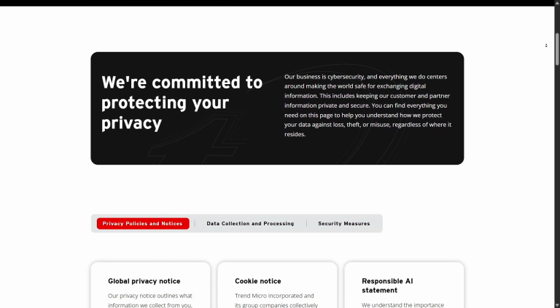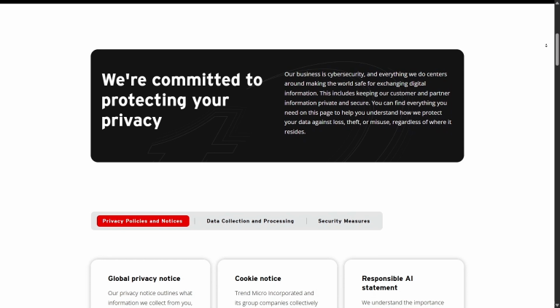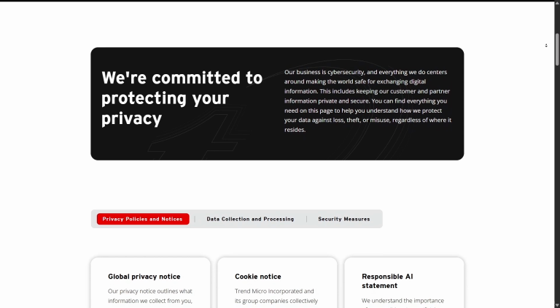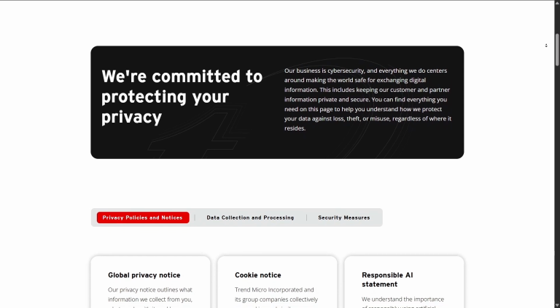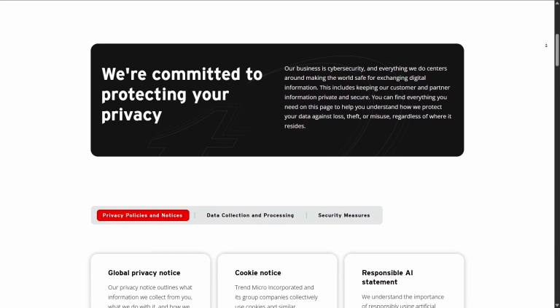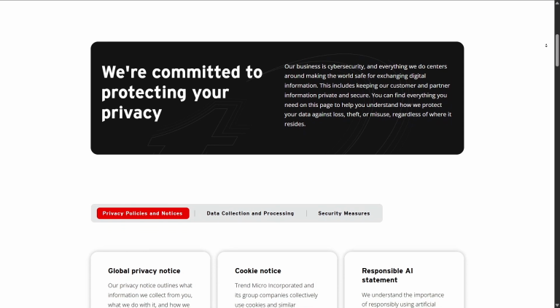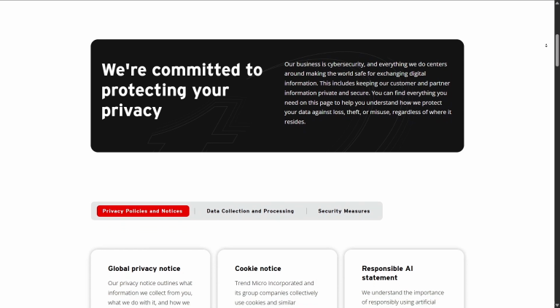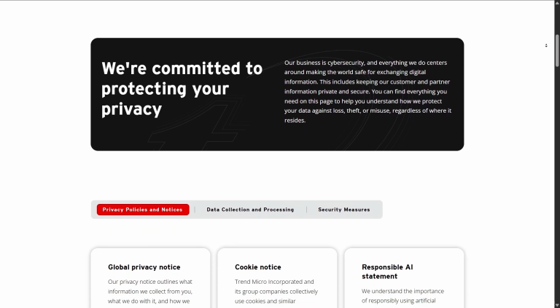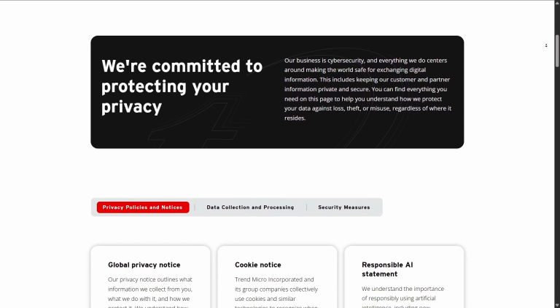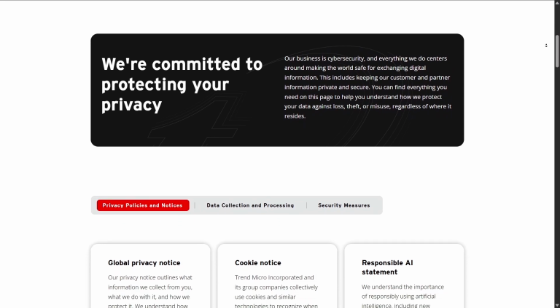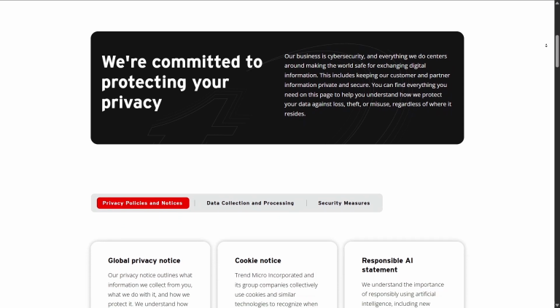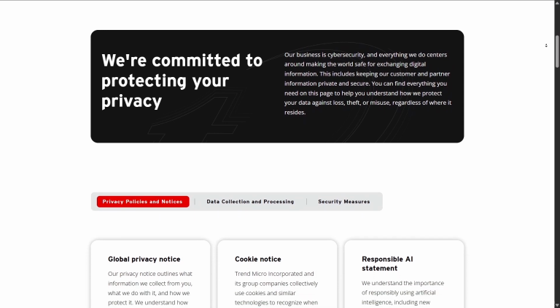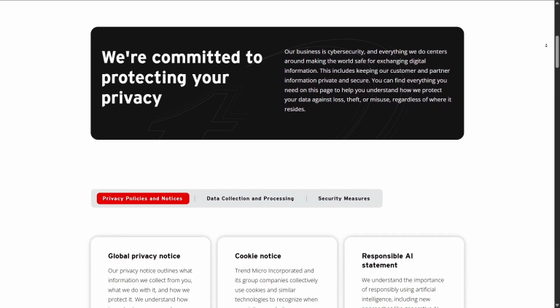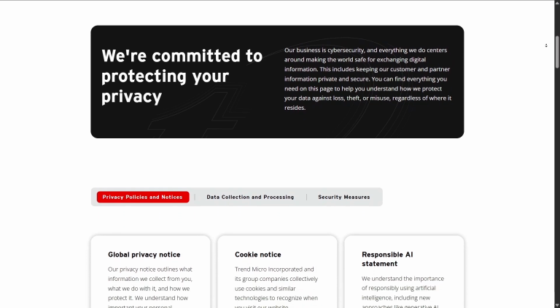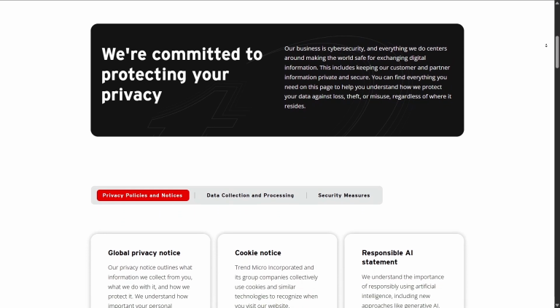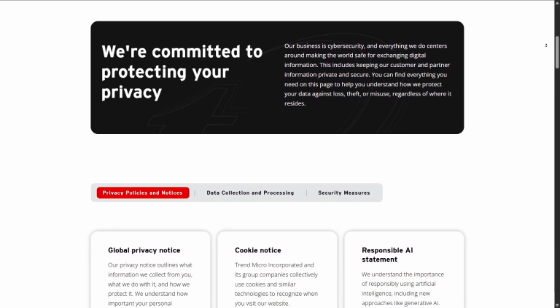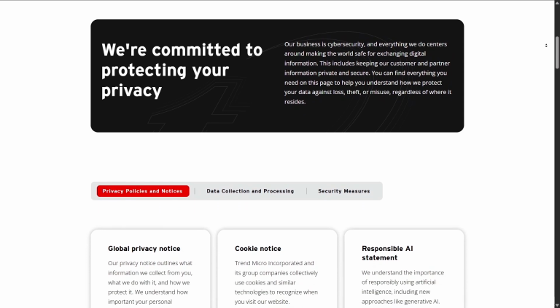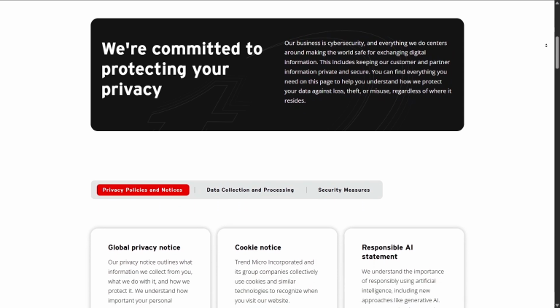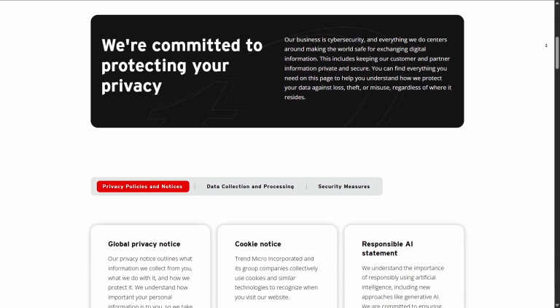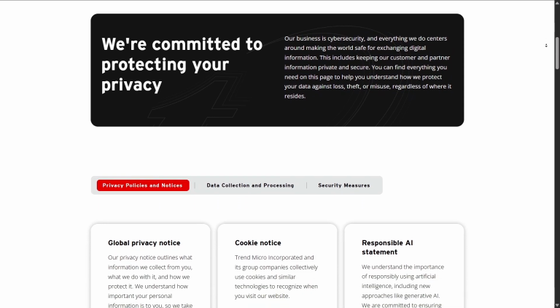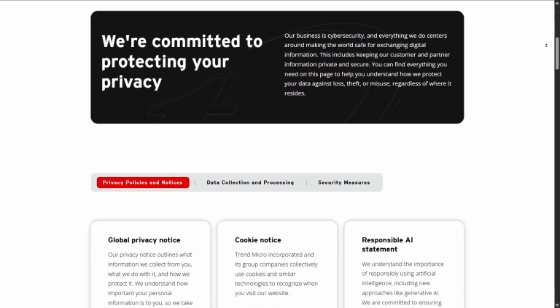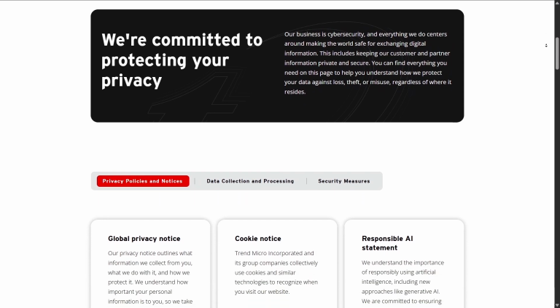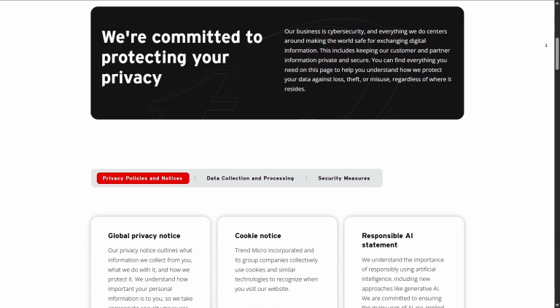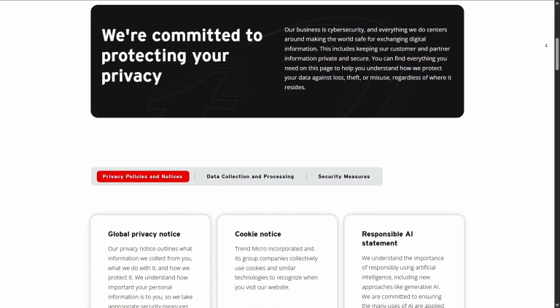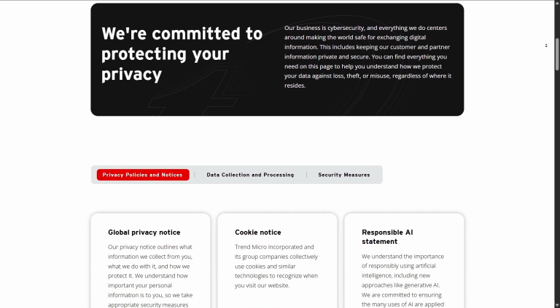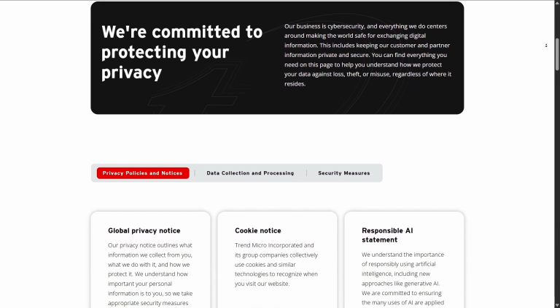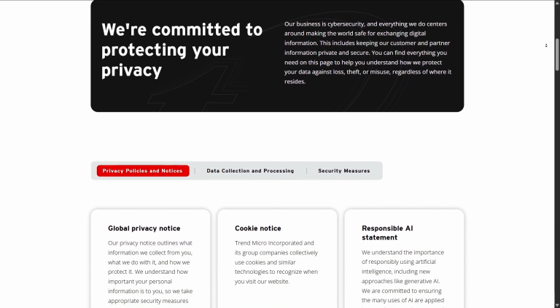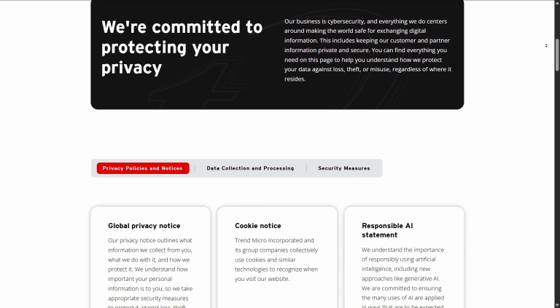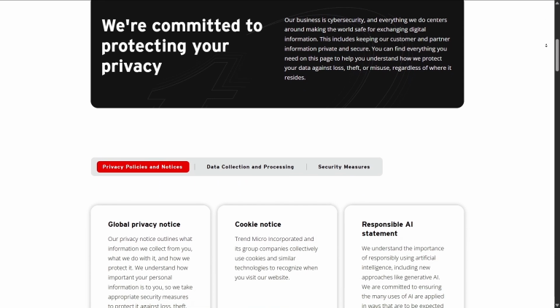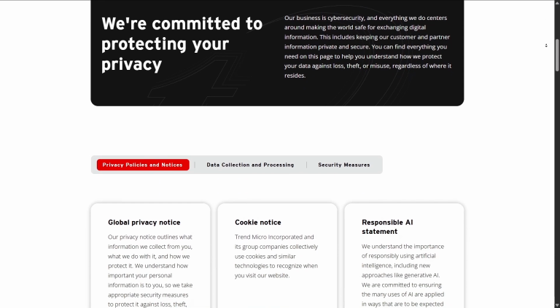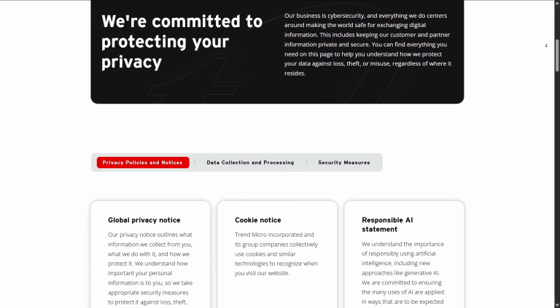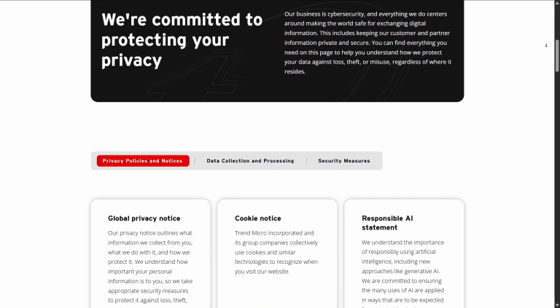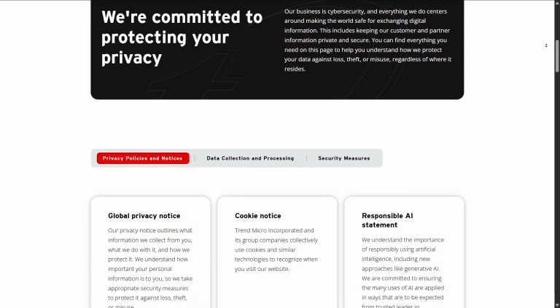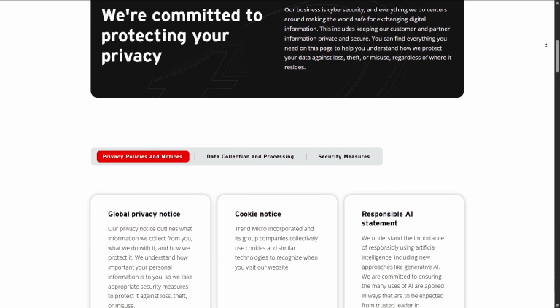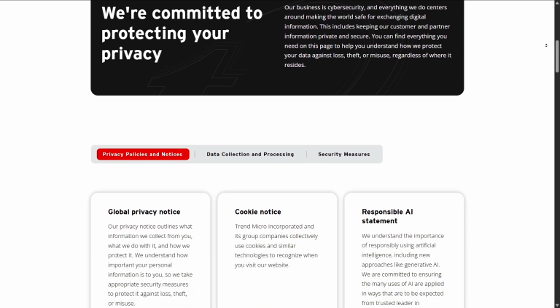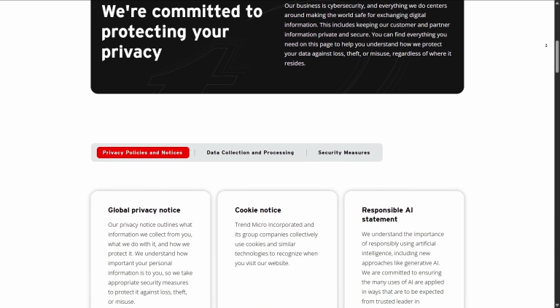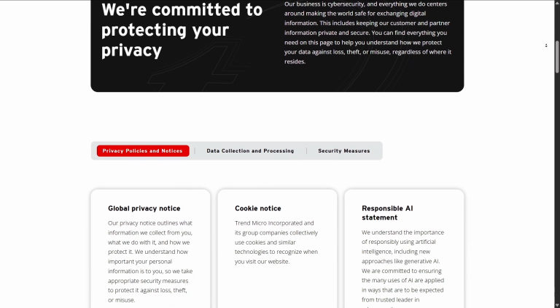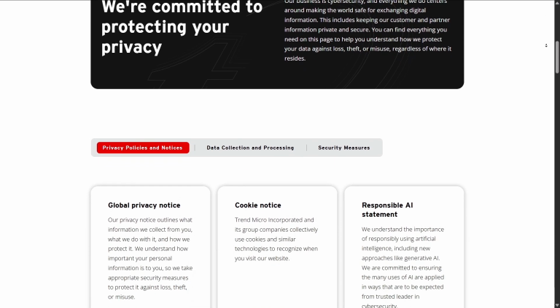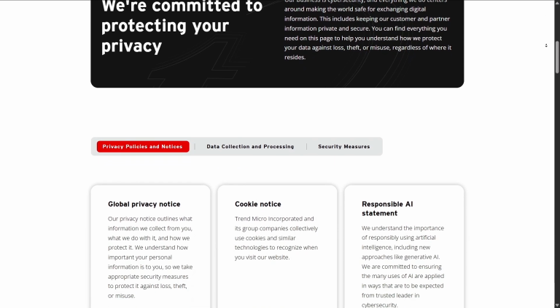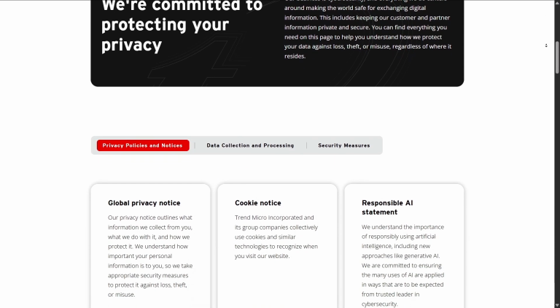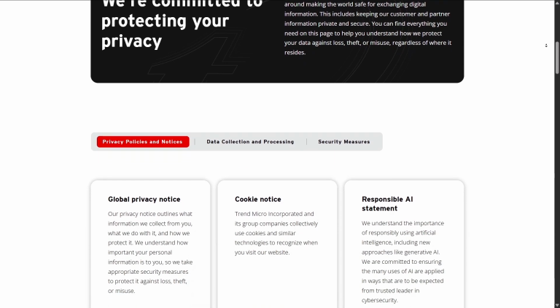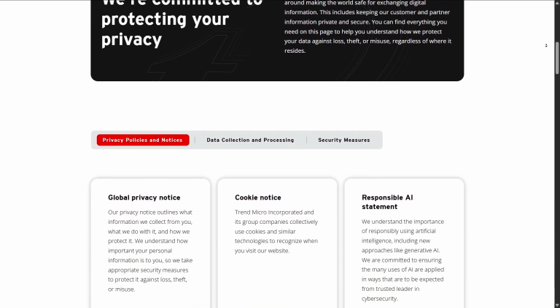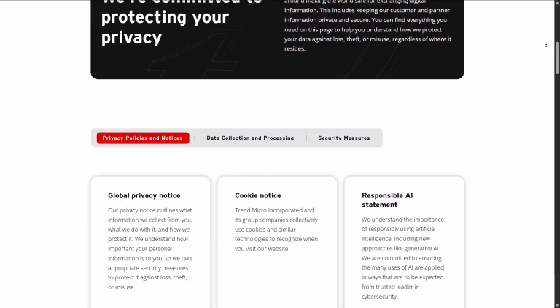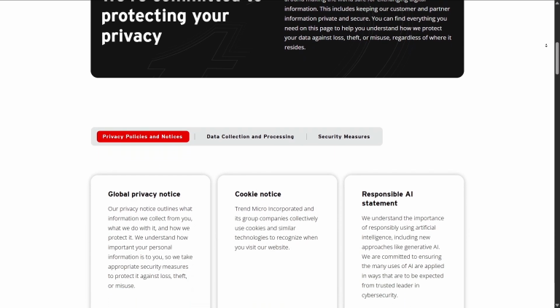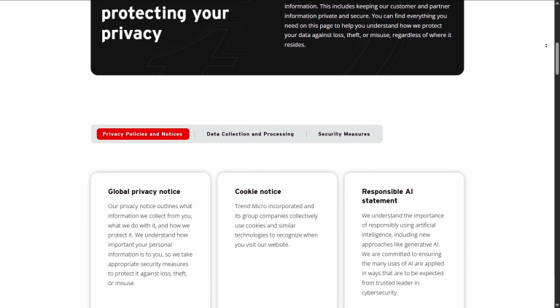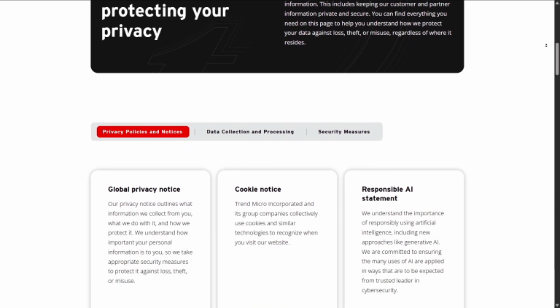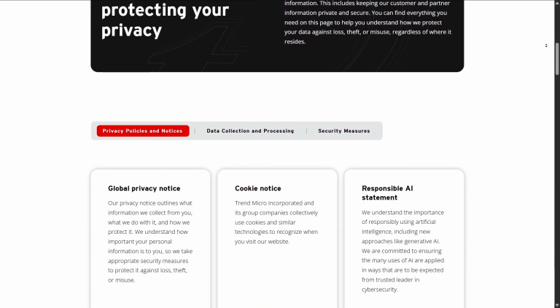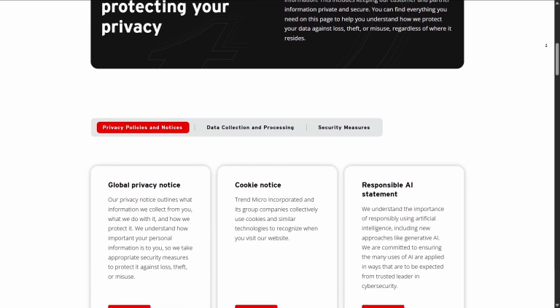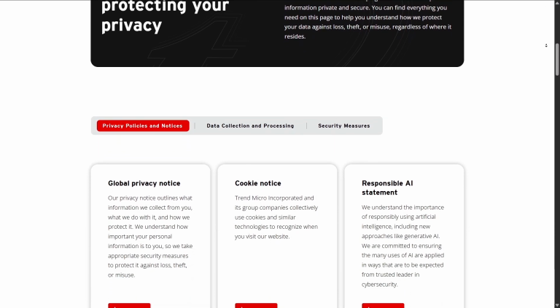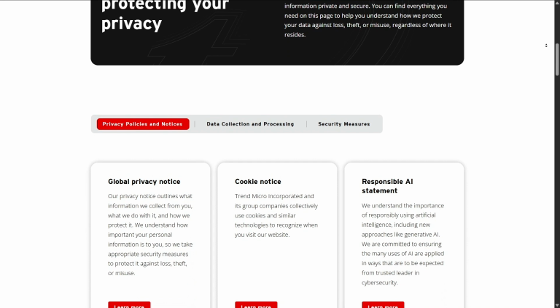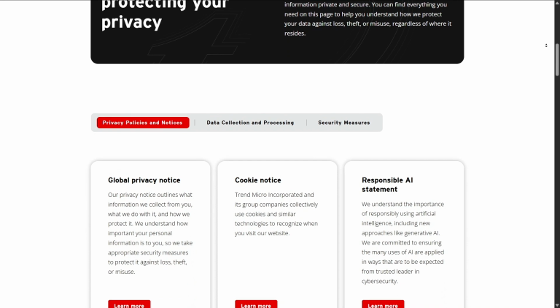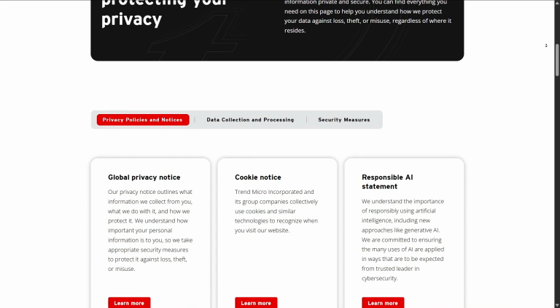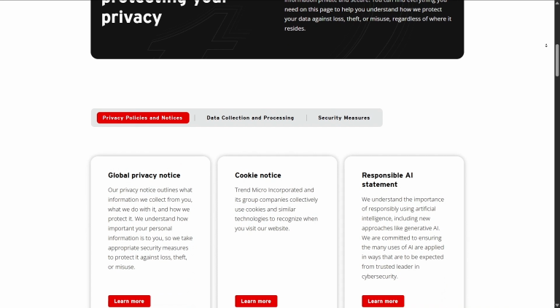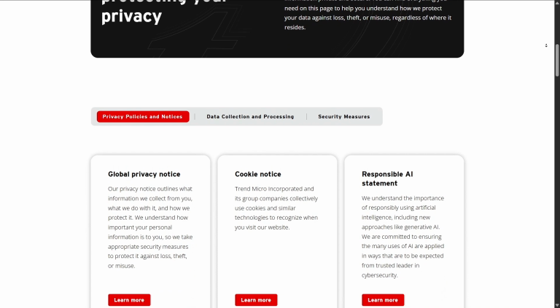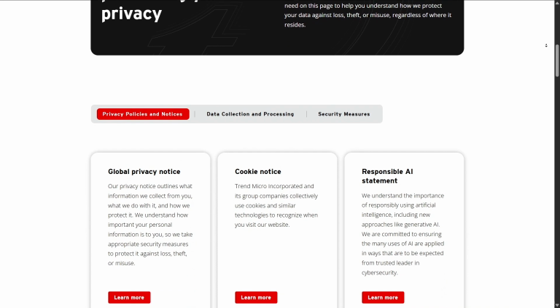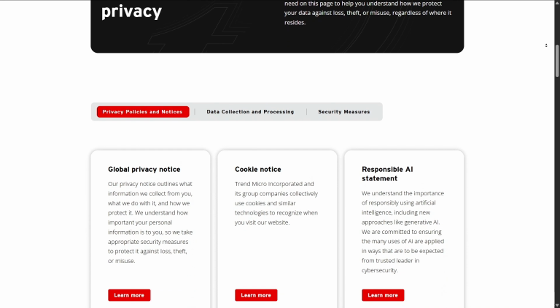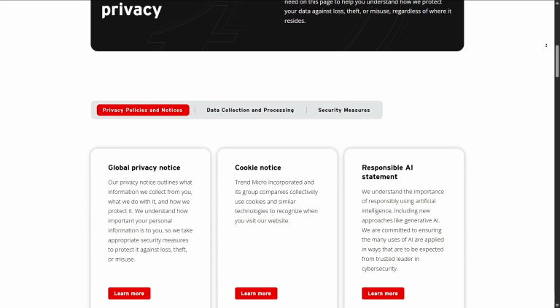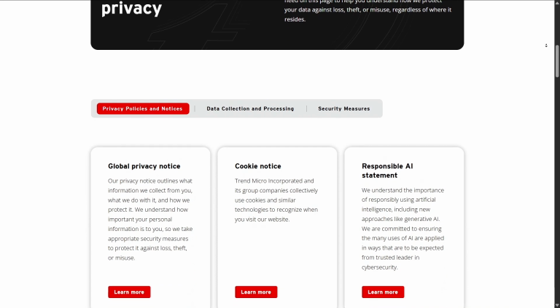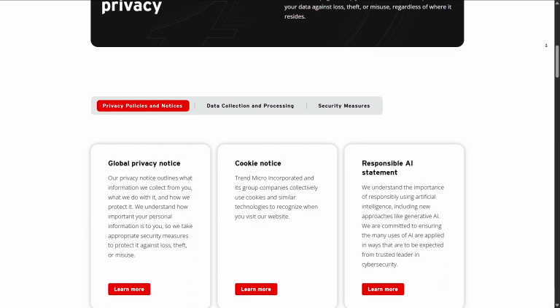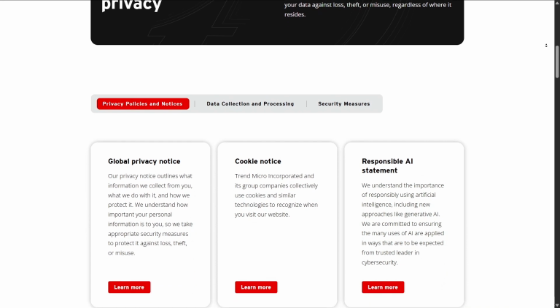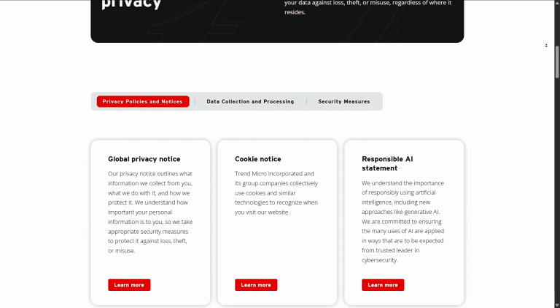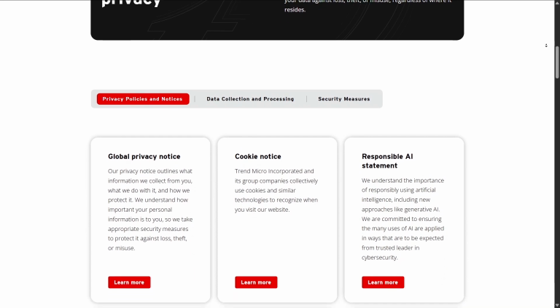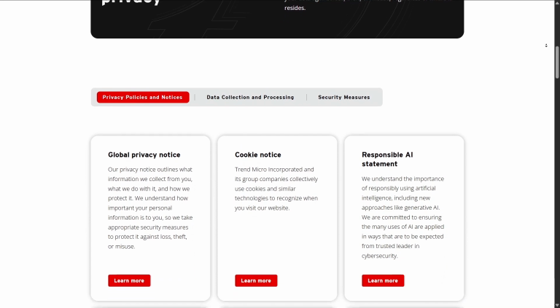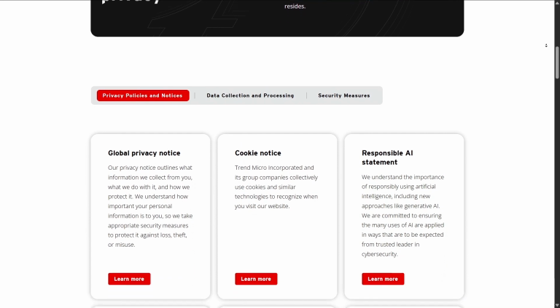And of course, if you want to save money, there are discount codes available for viewers.